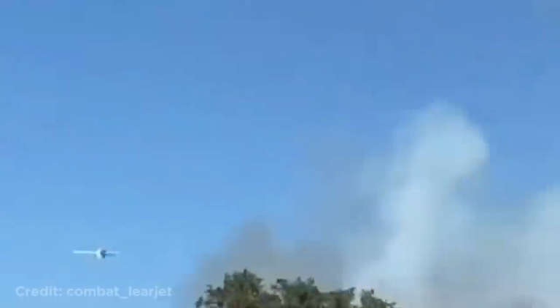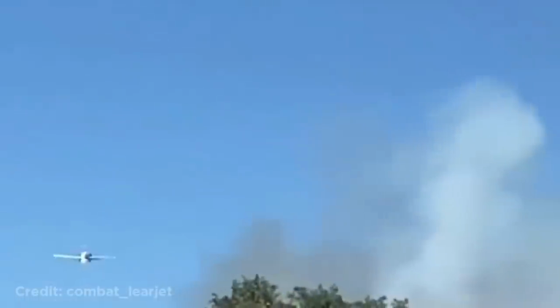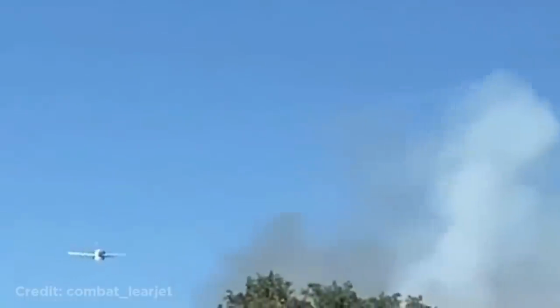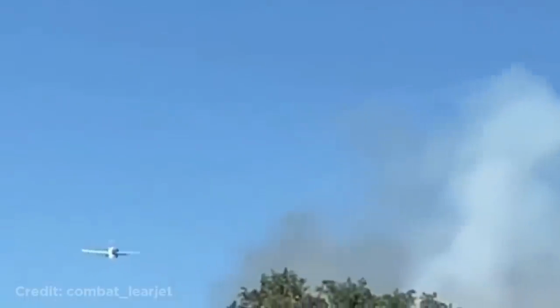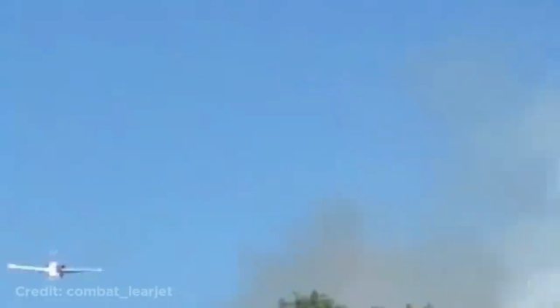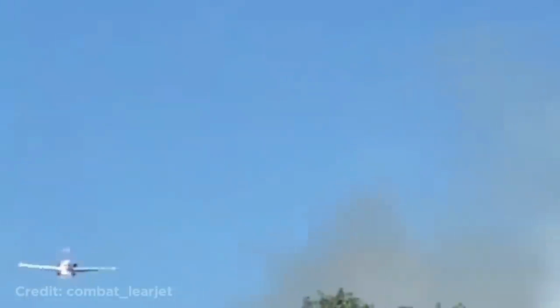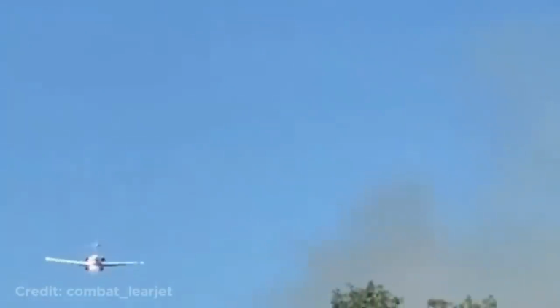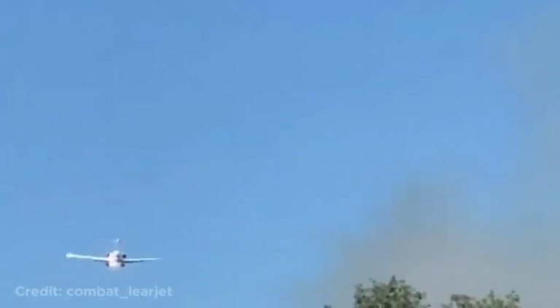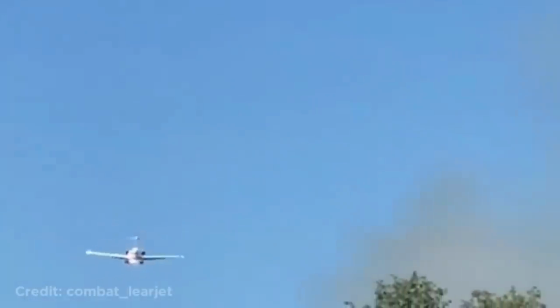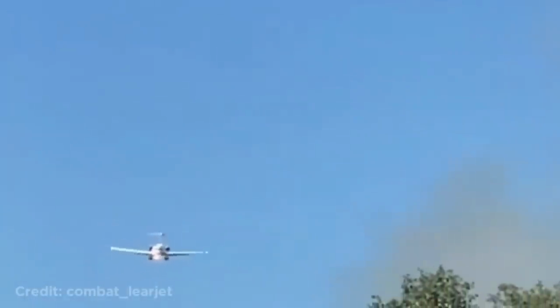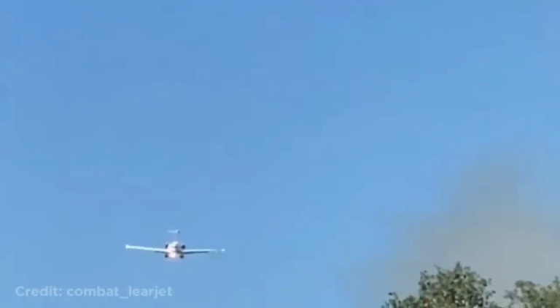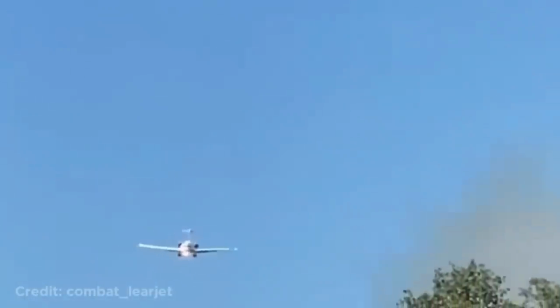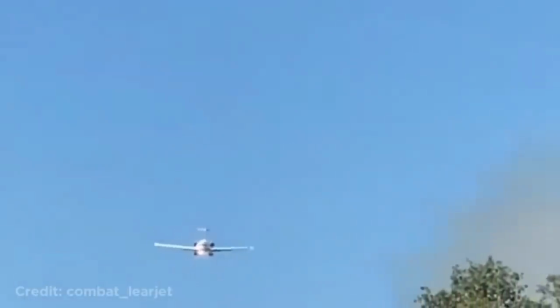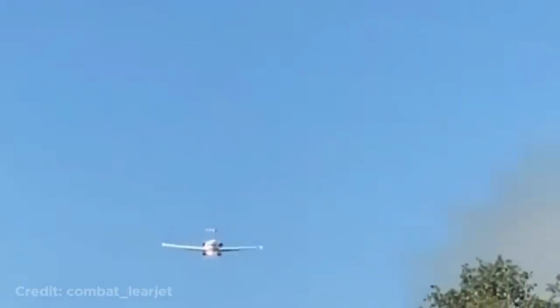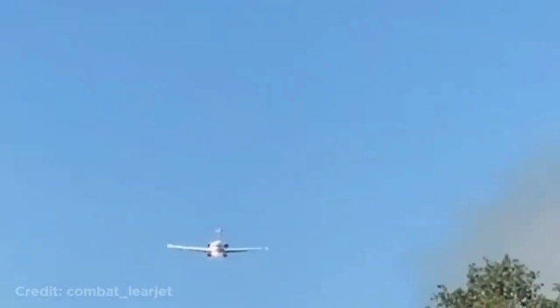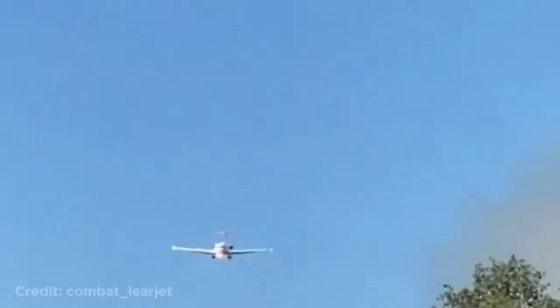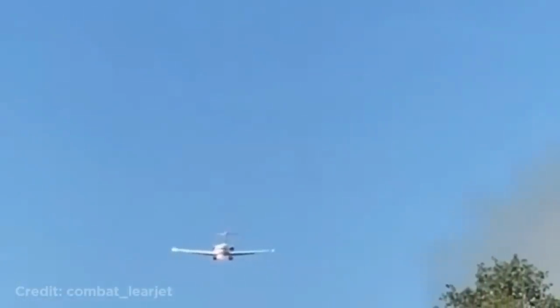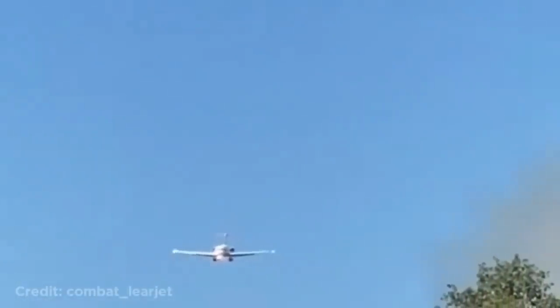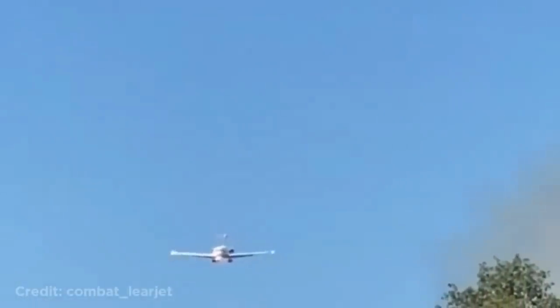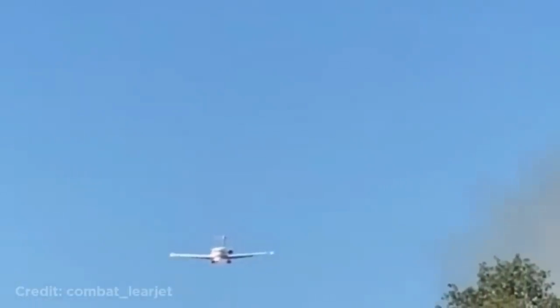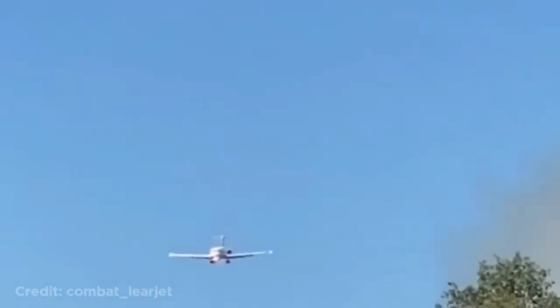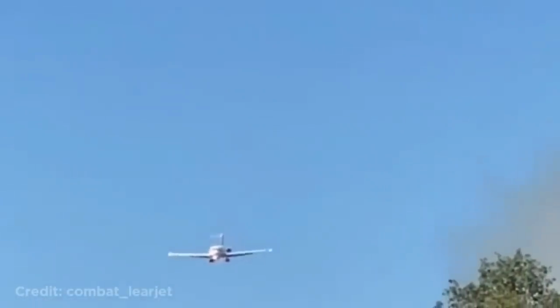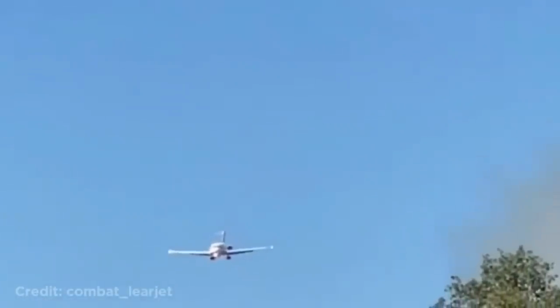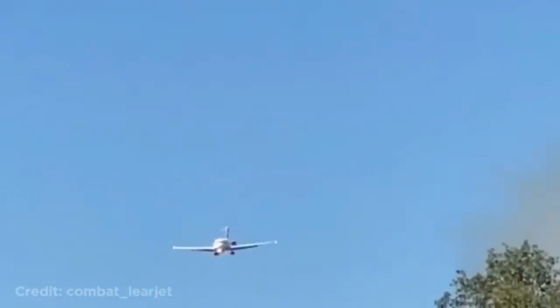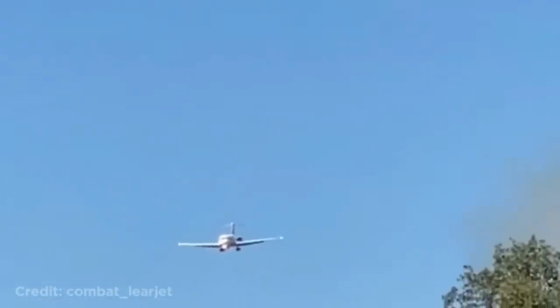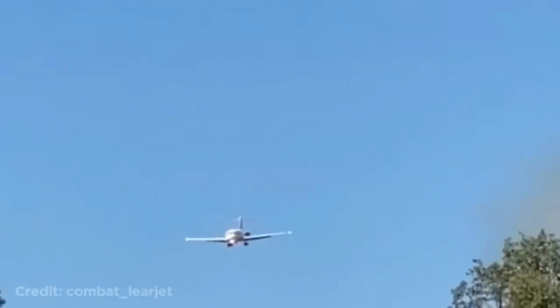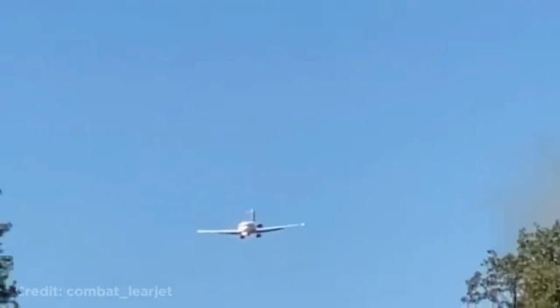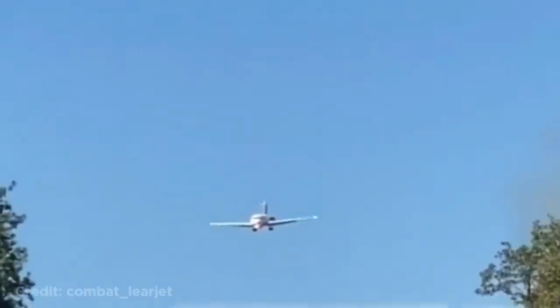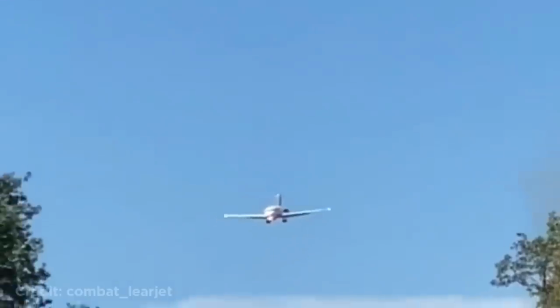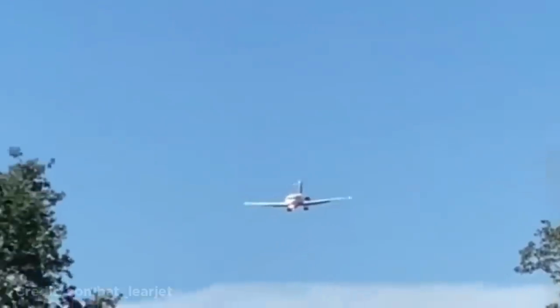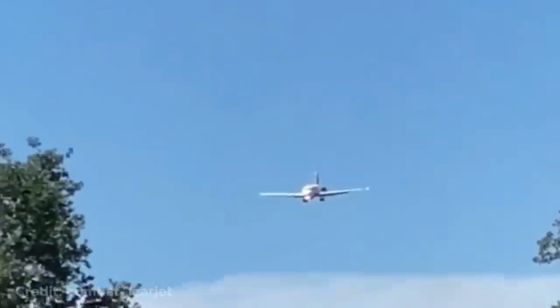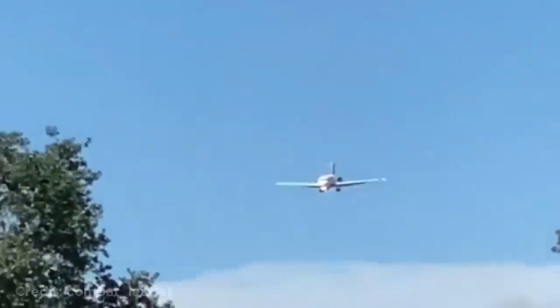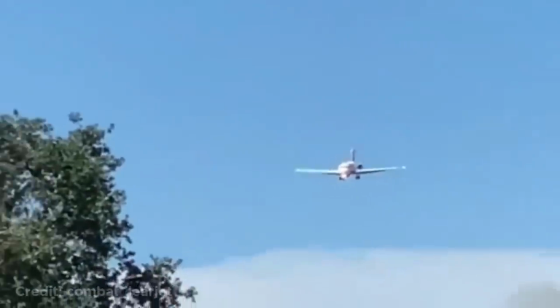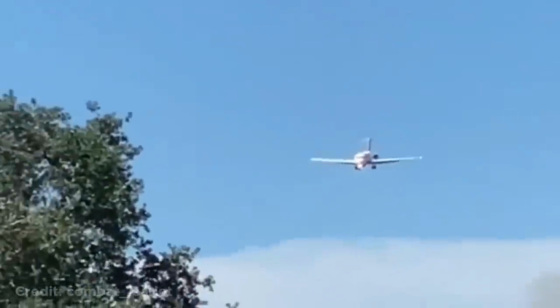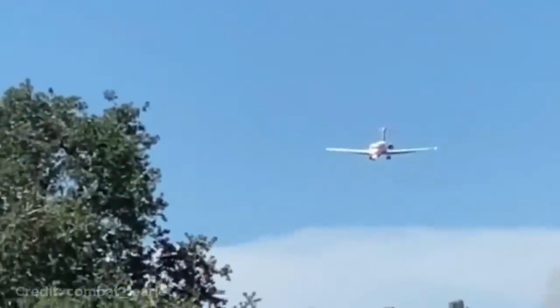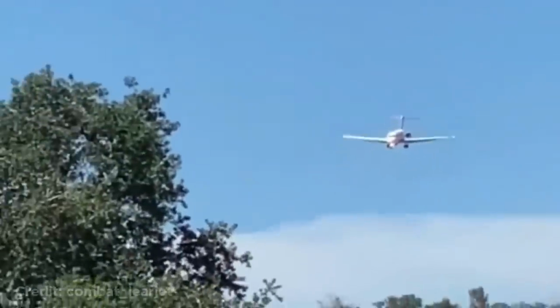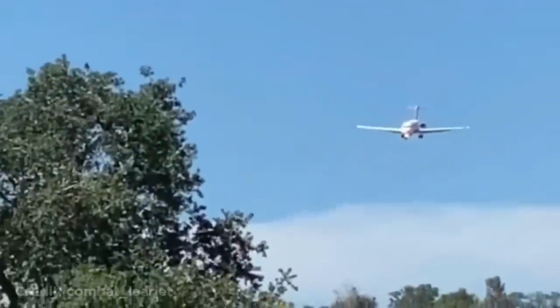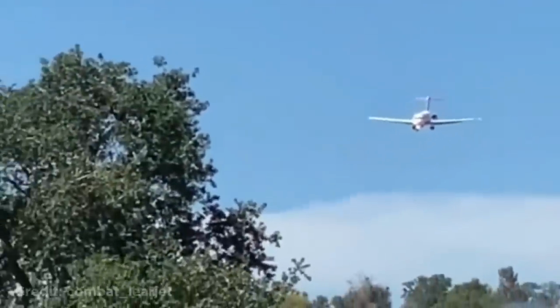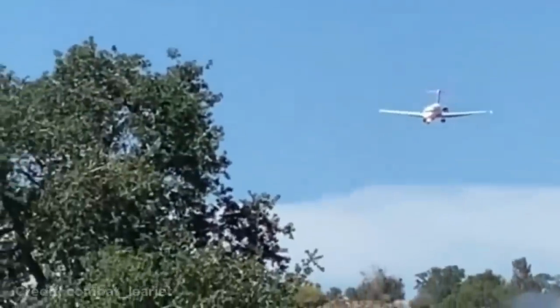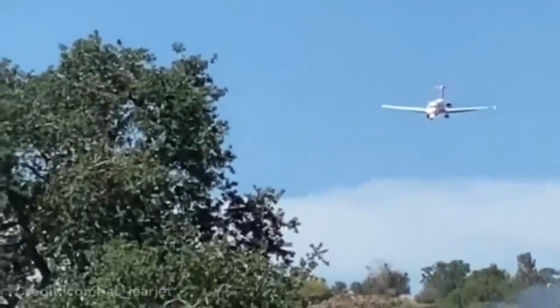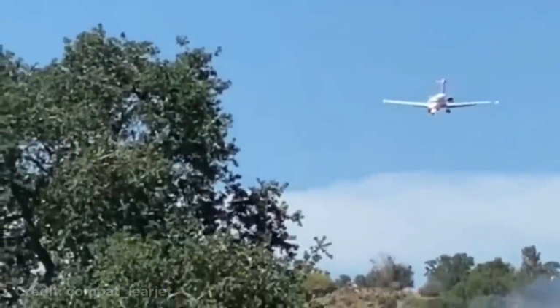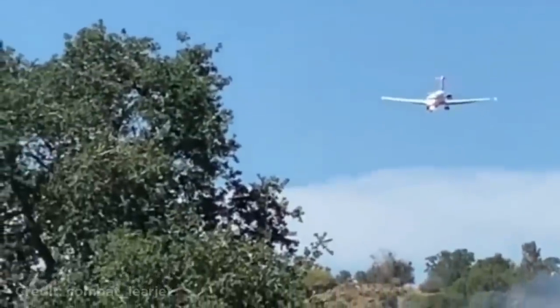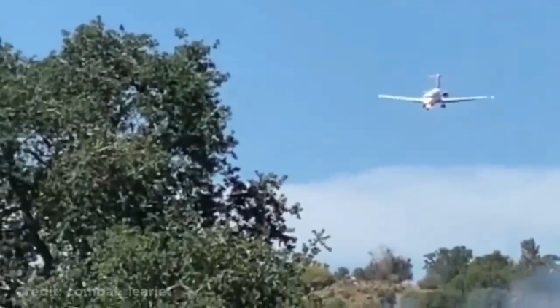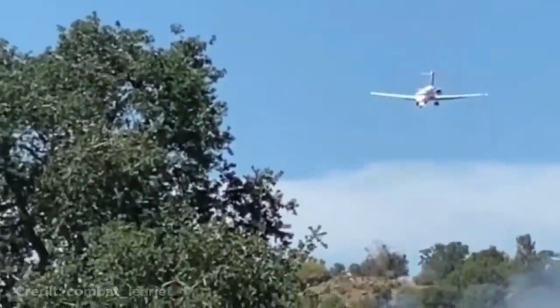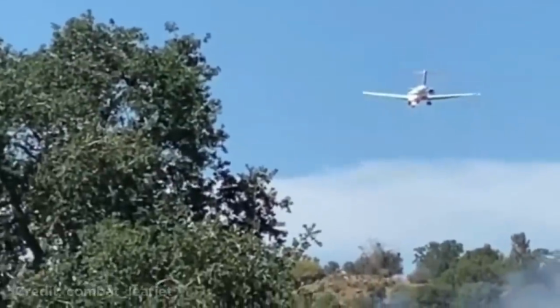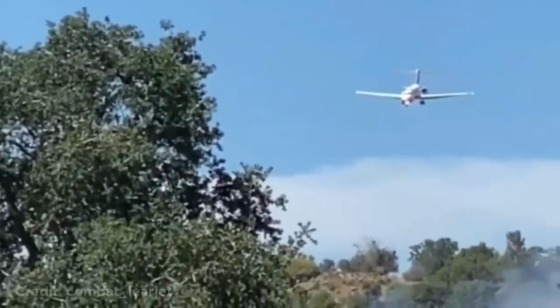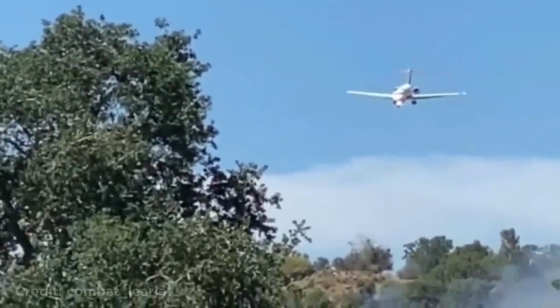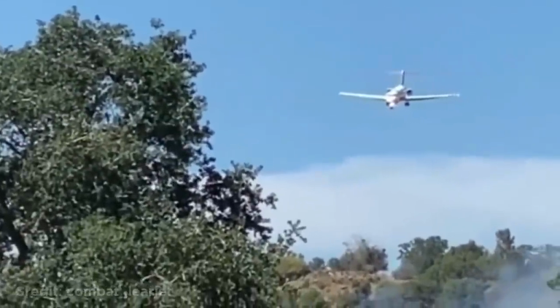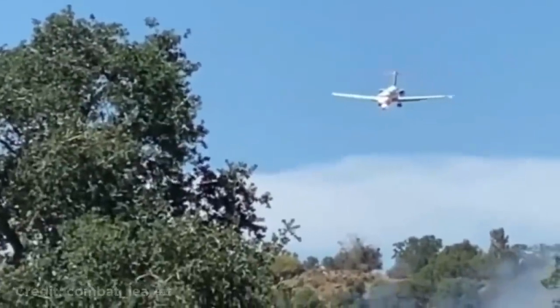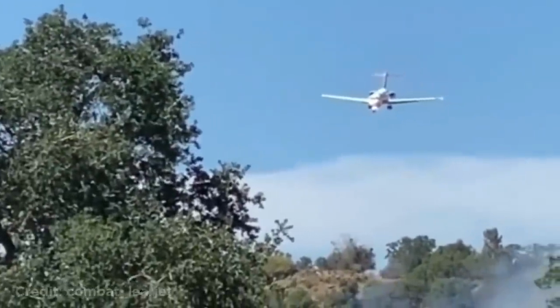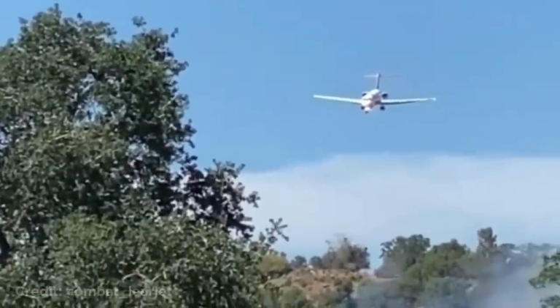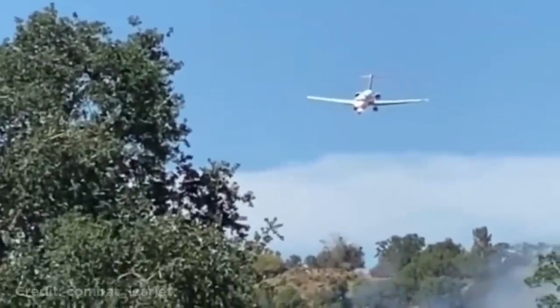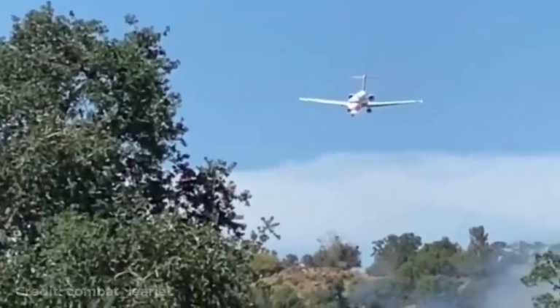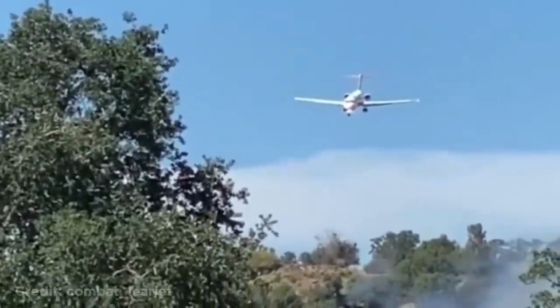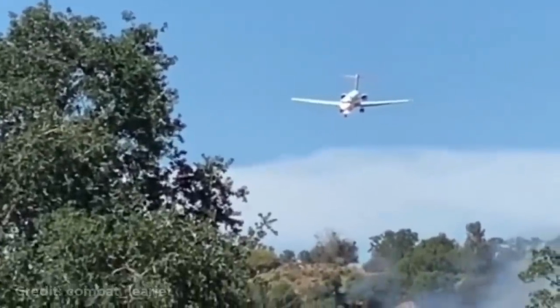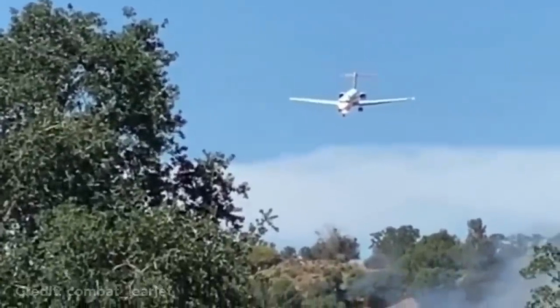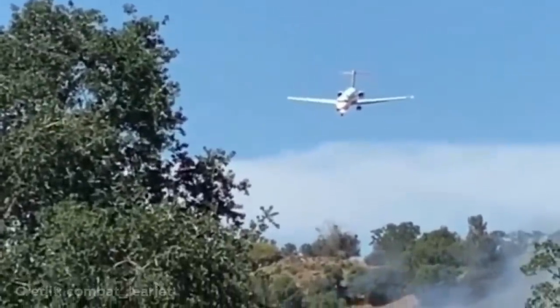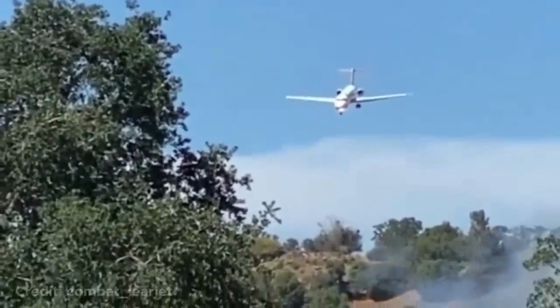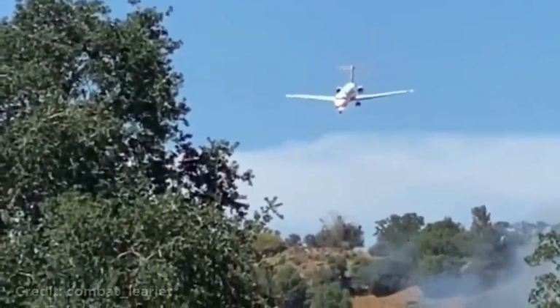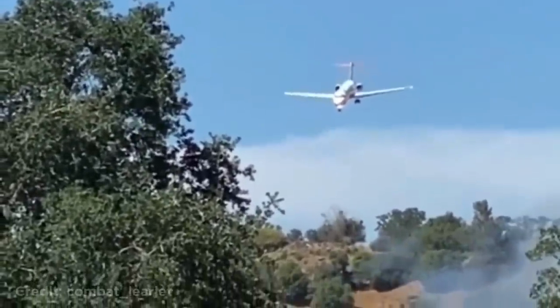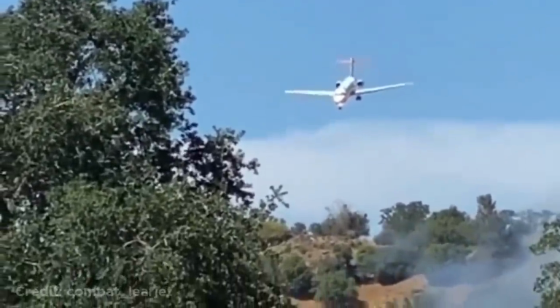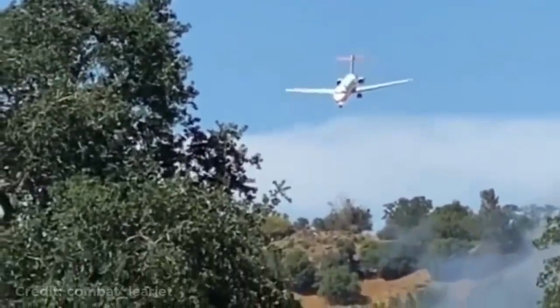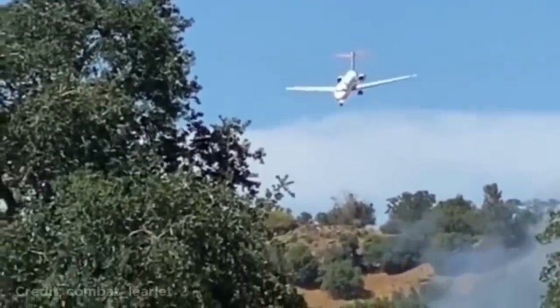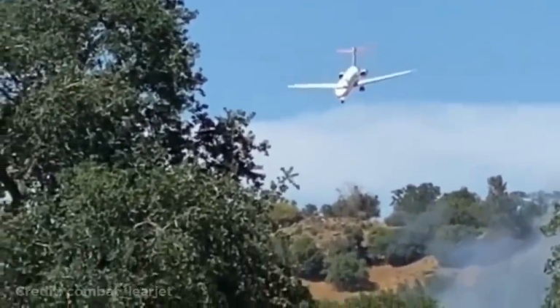Welcome back to another weekly dose of aviation. This plane suddenly nosedived, and the reason was to drop fire retardant.